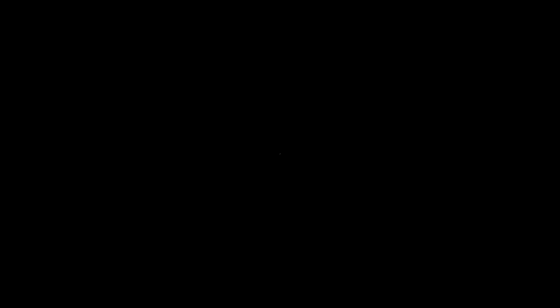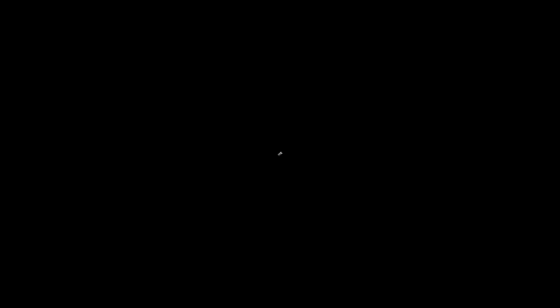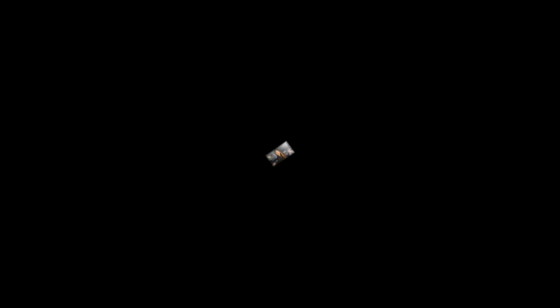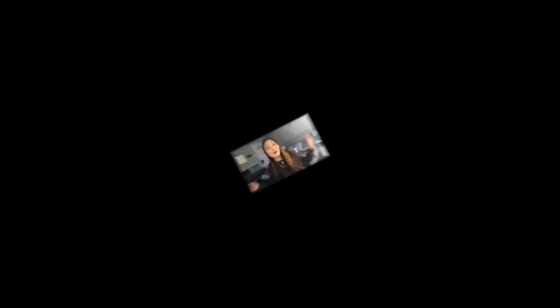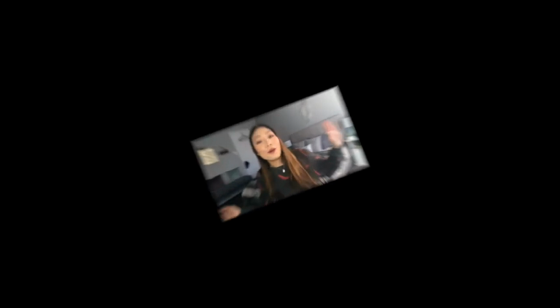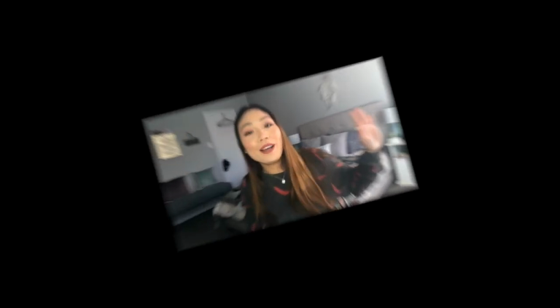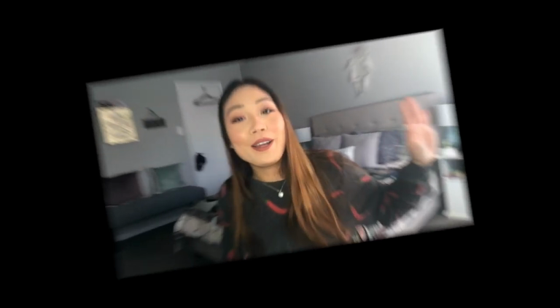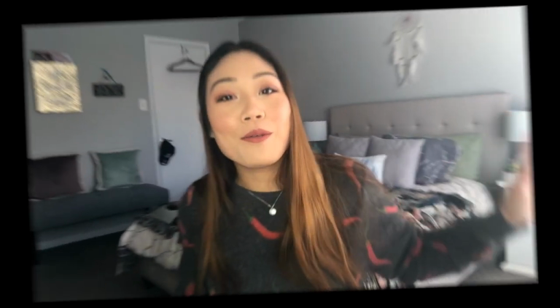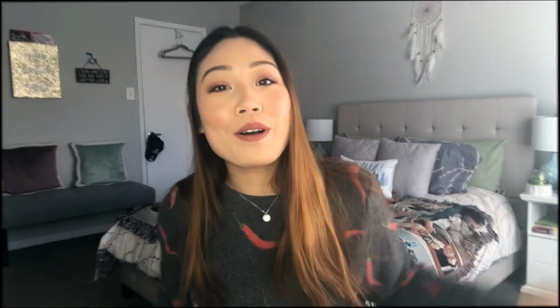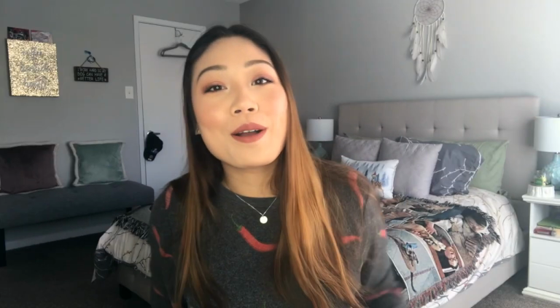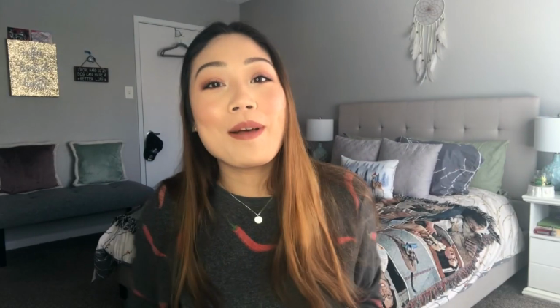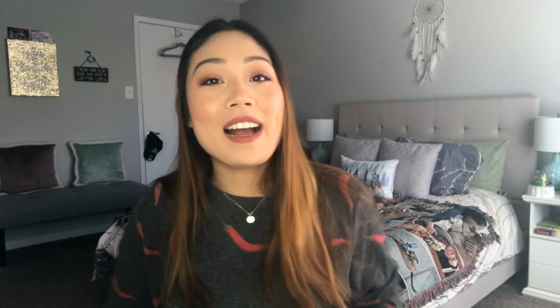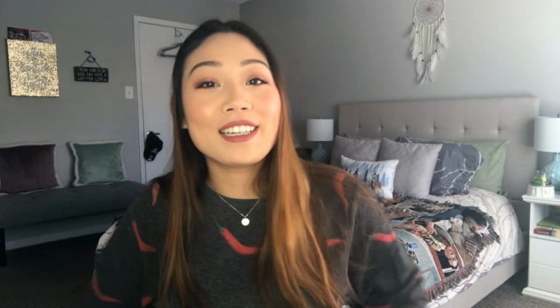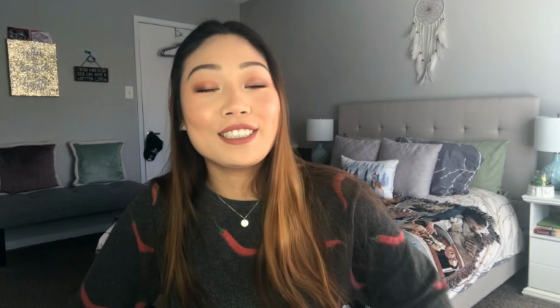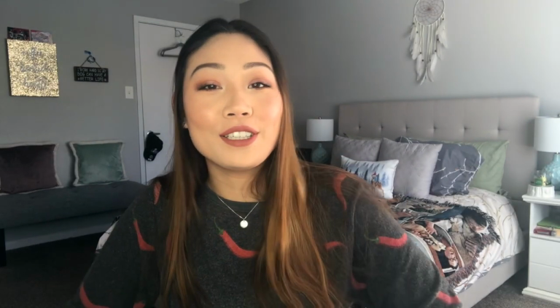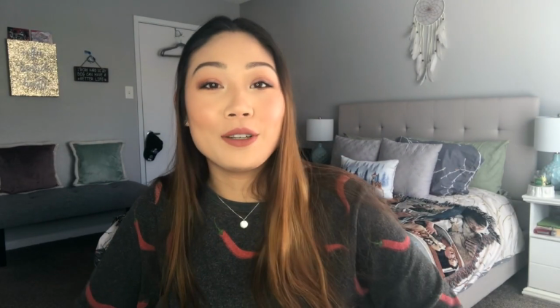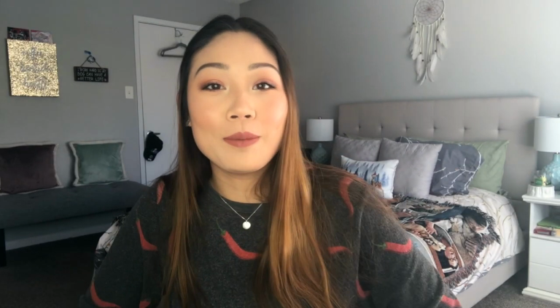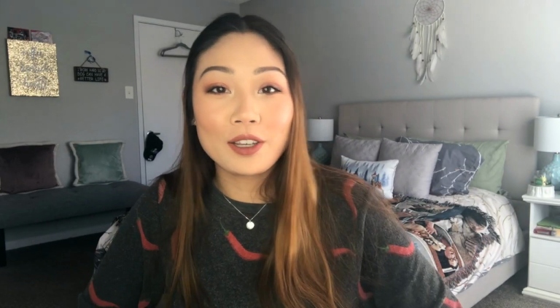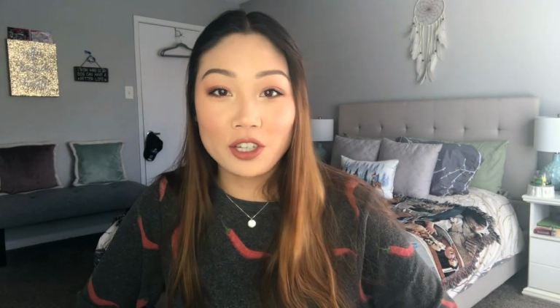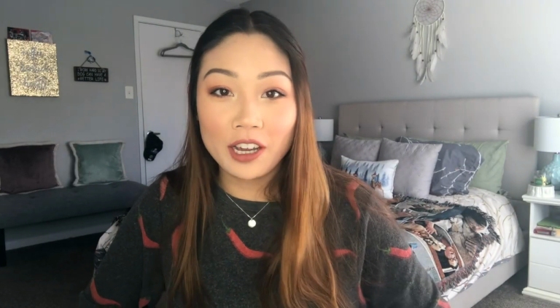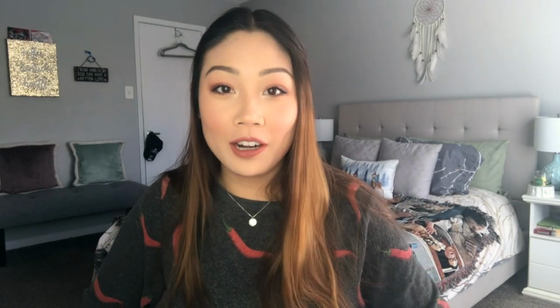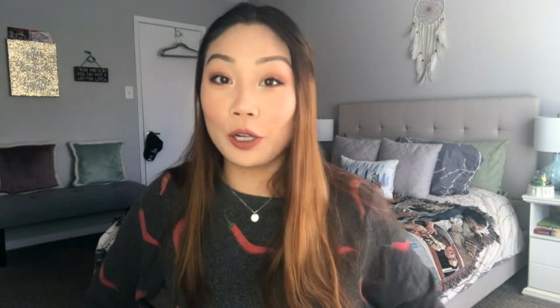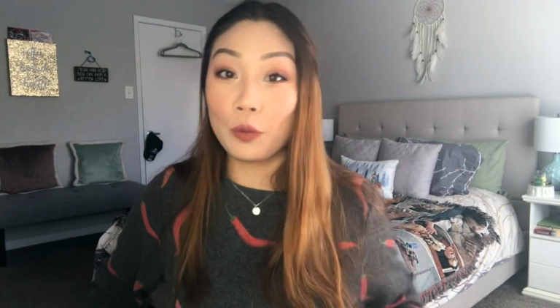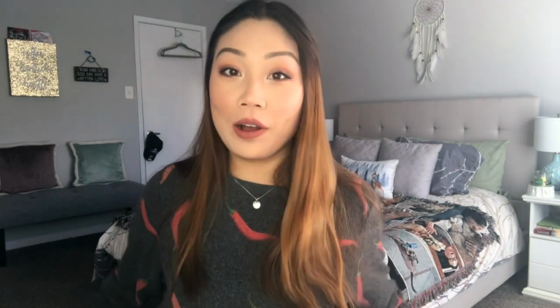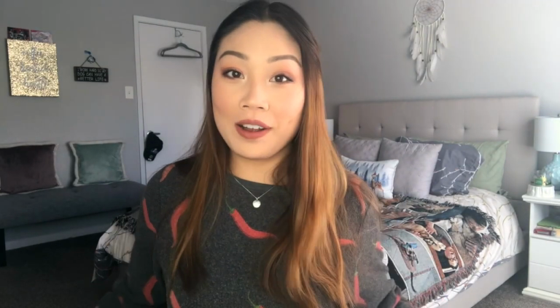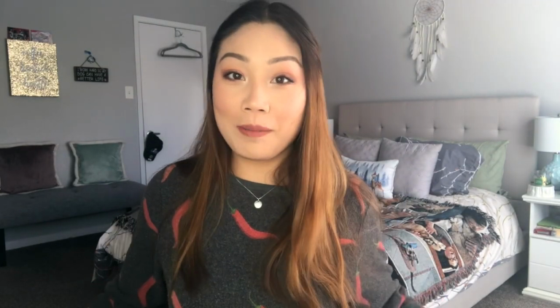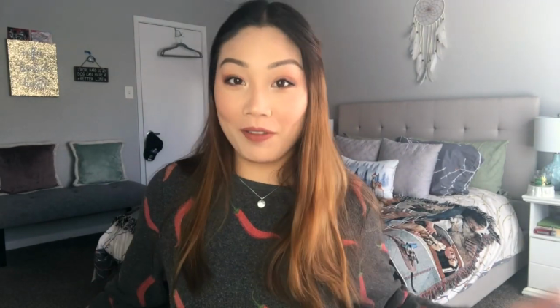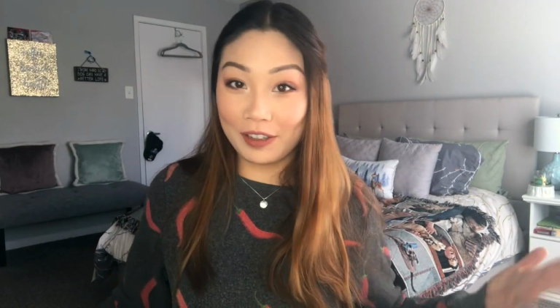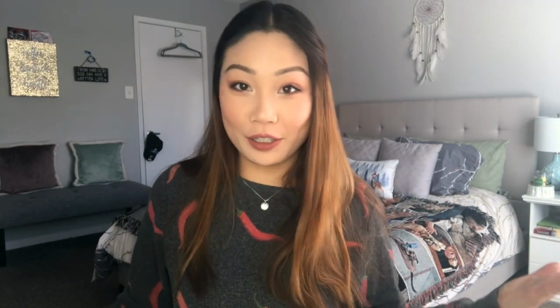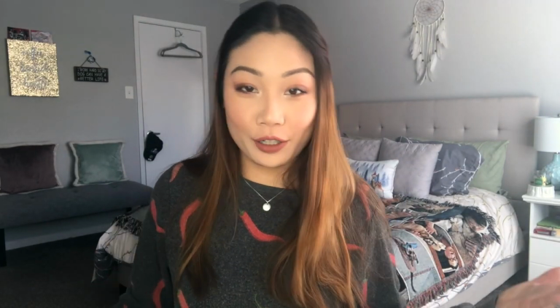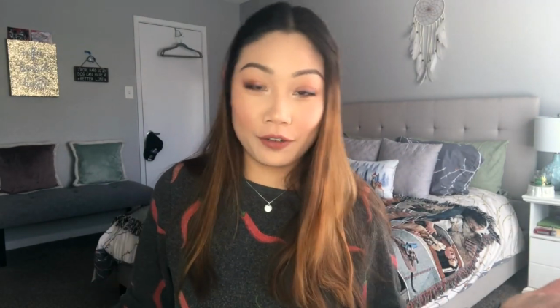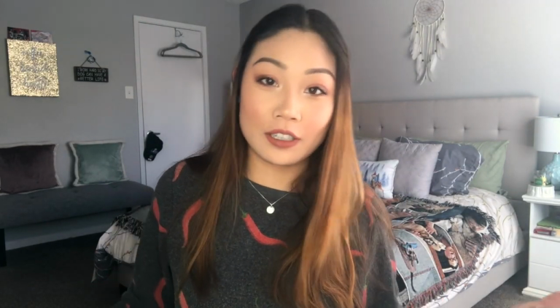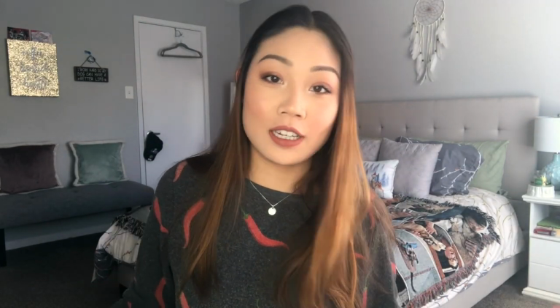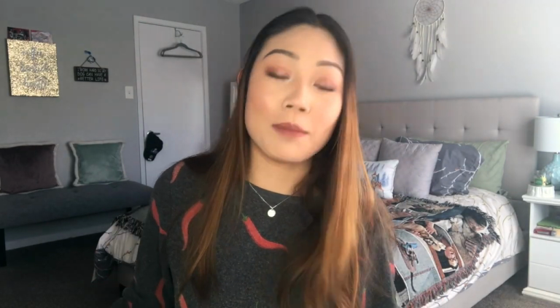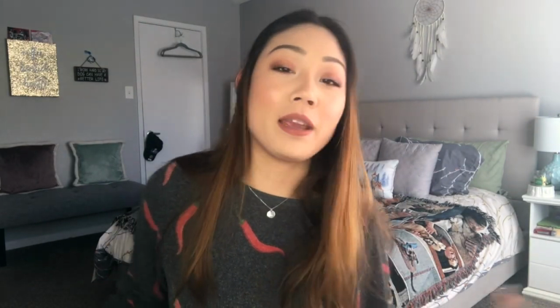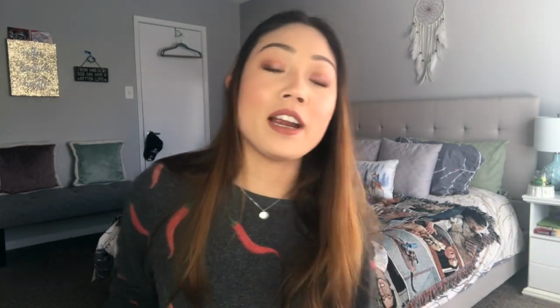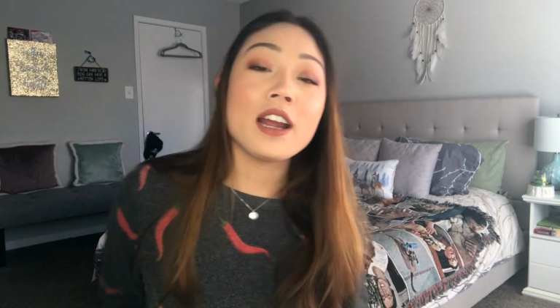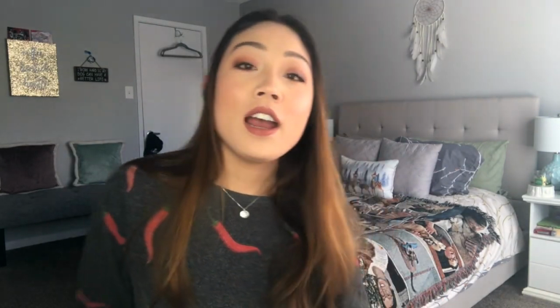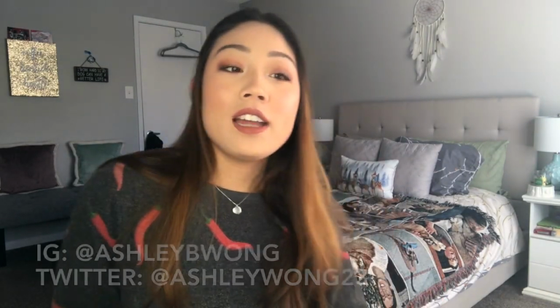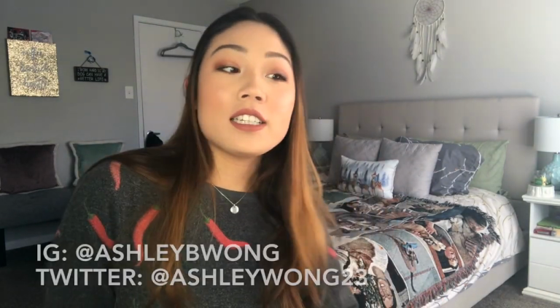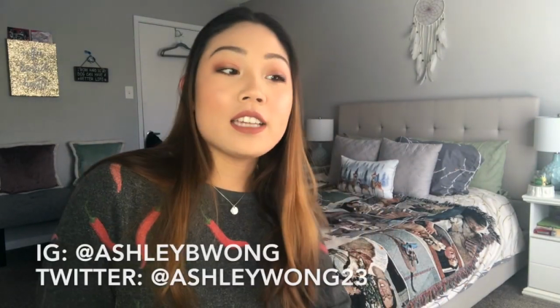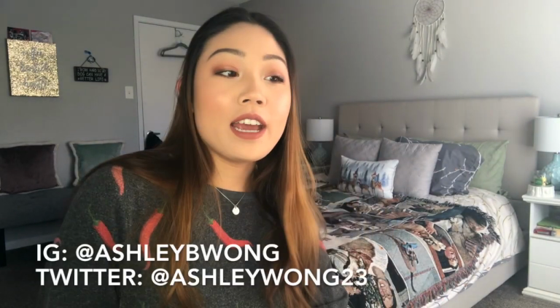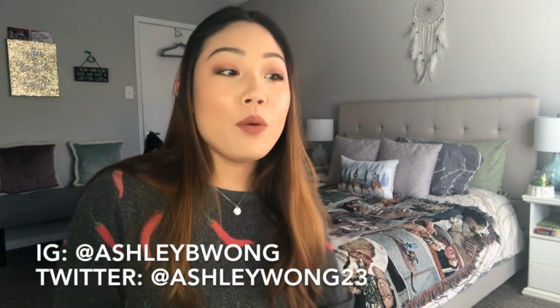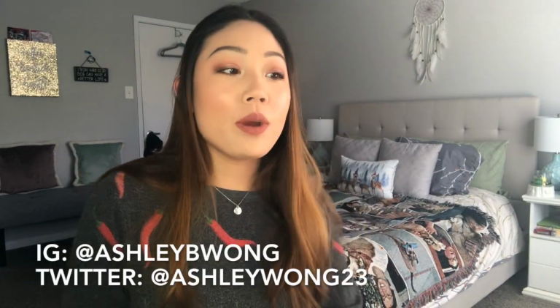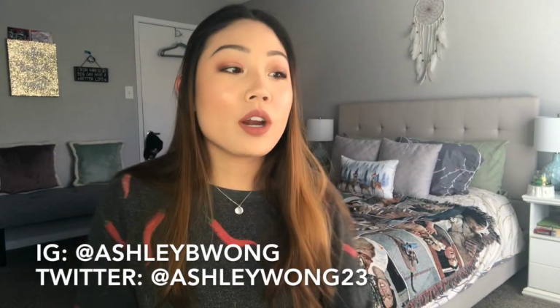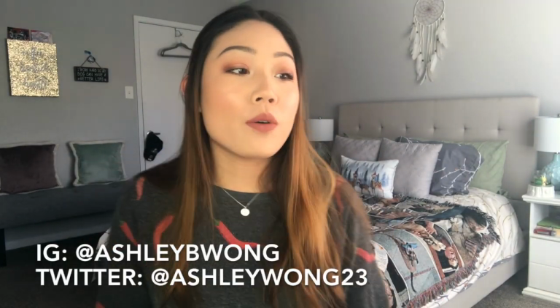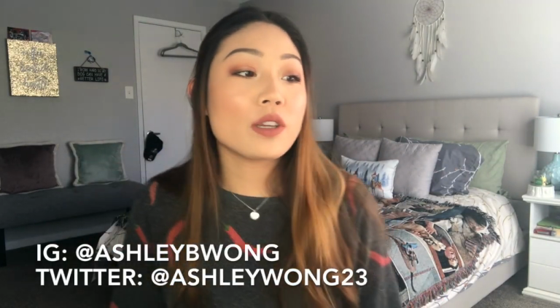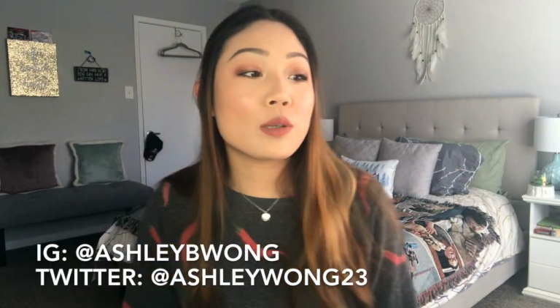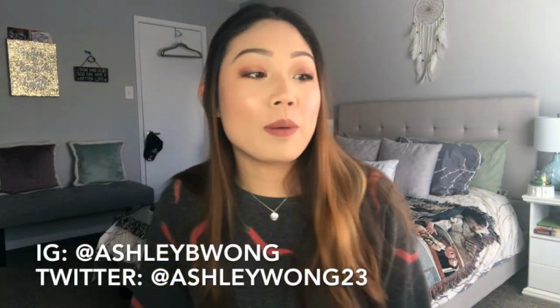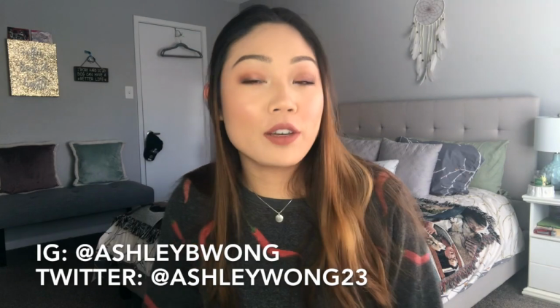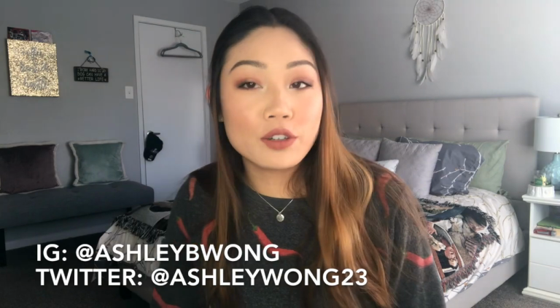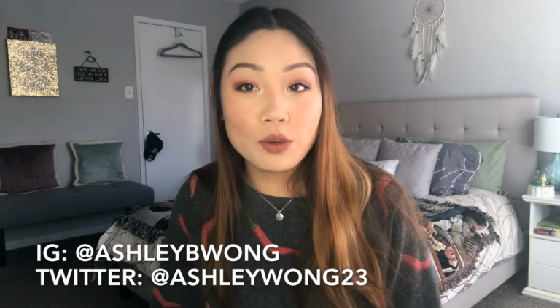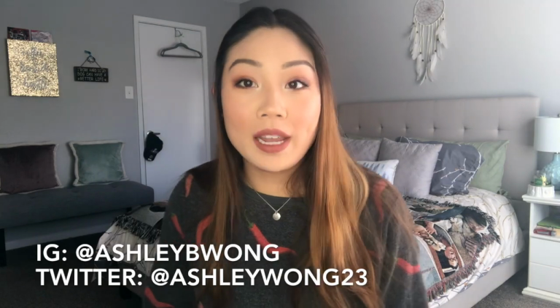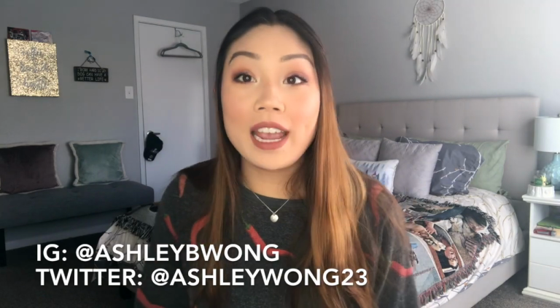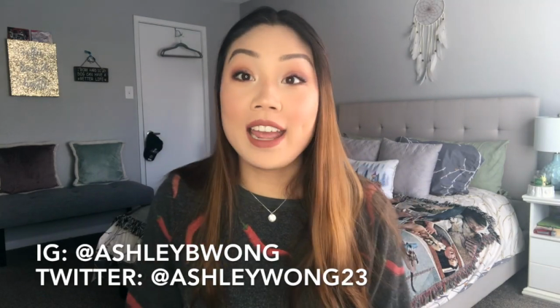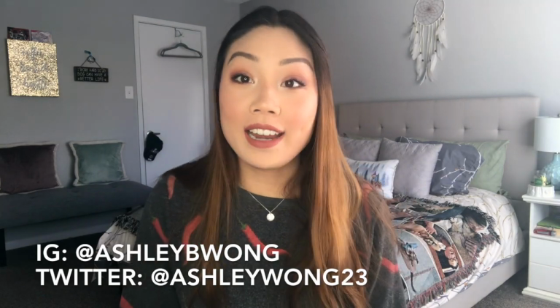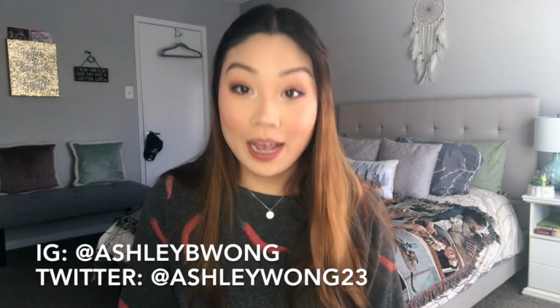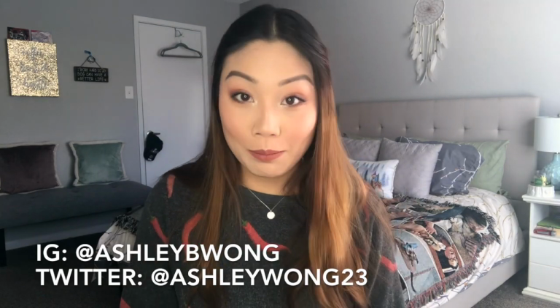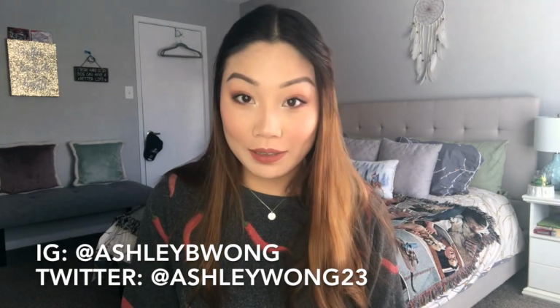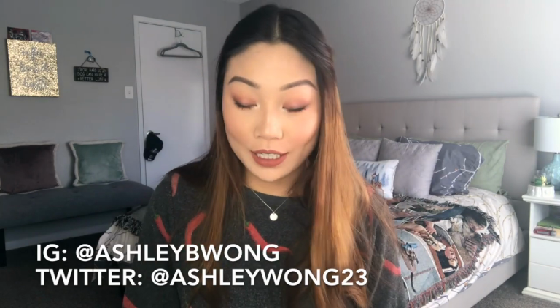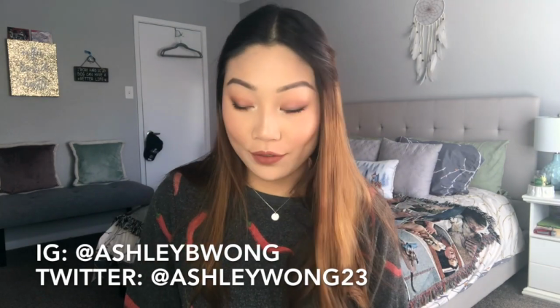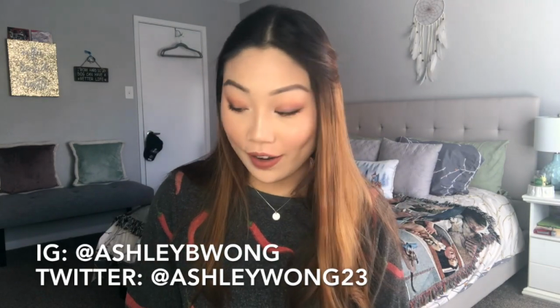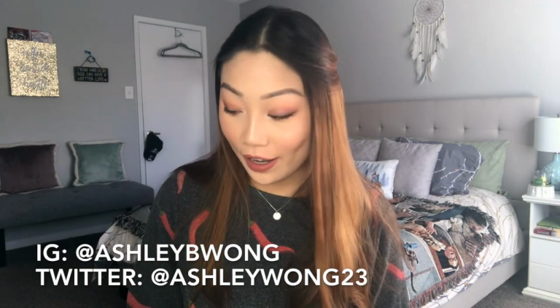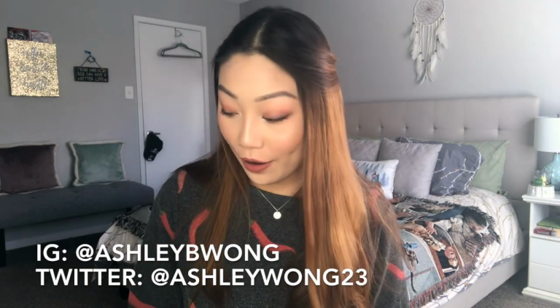Hi everyone! Welcome back to my channel, or welcome if this is your first time here. Today we are going to be doing an empties video.